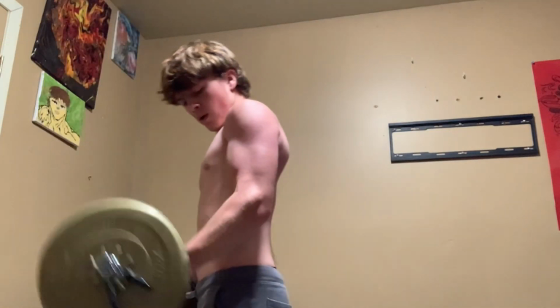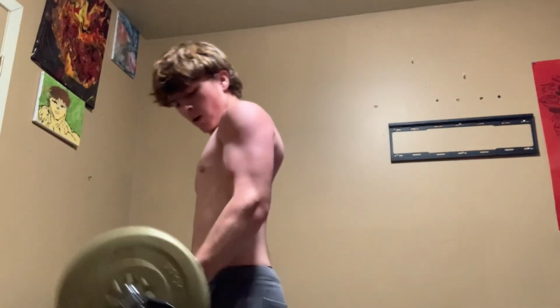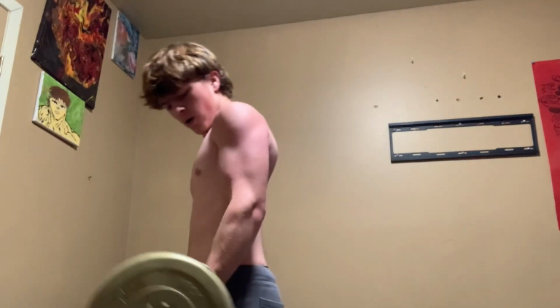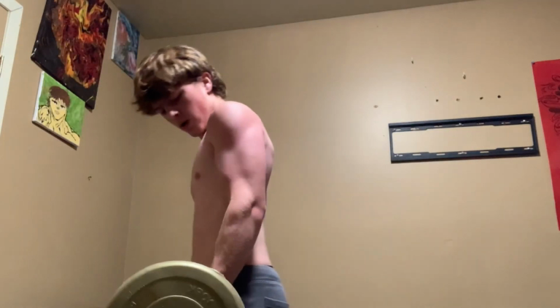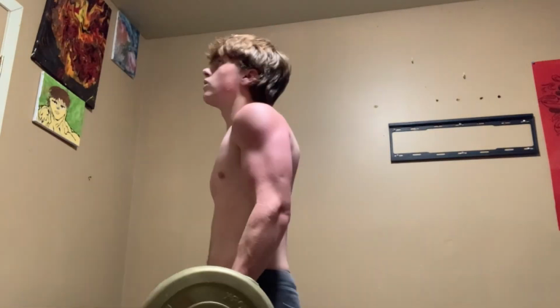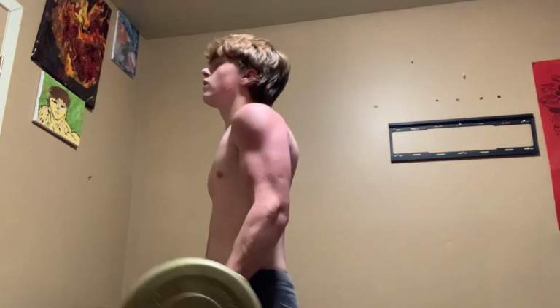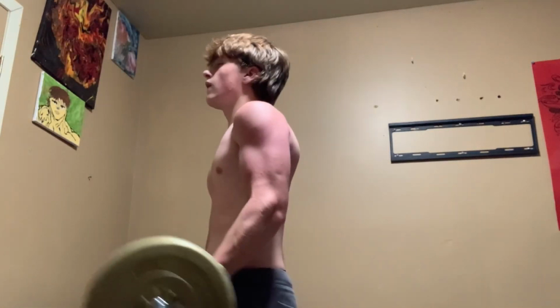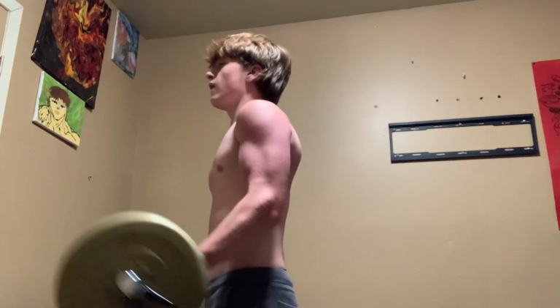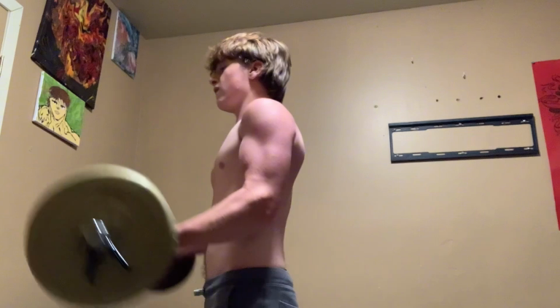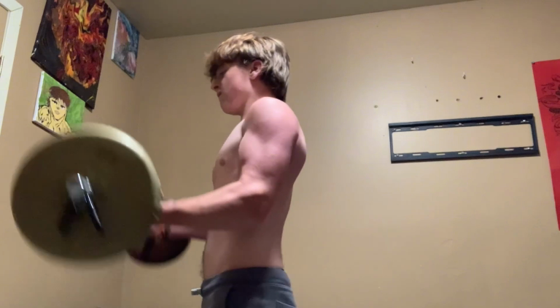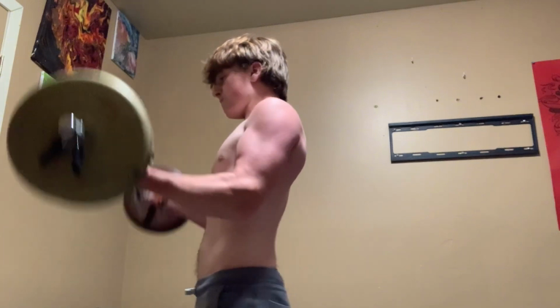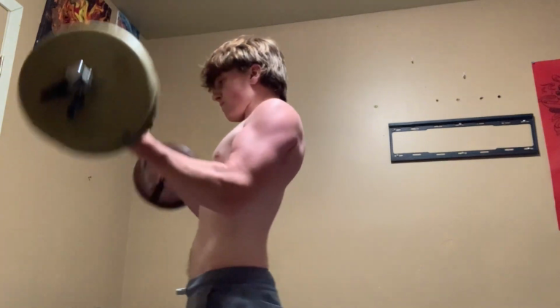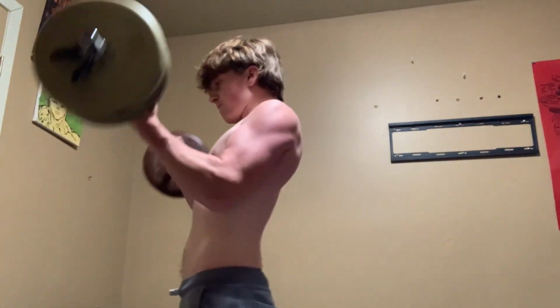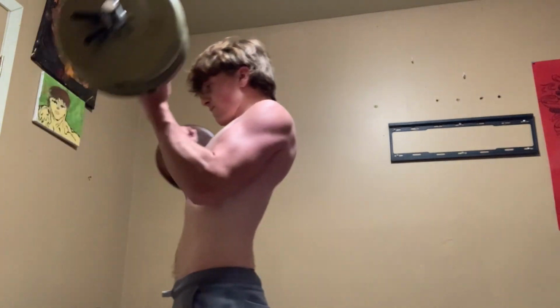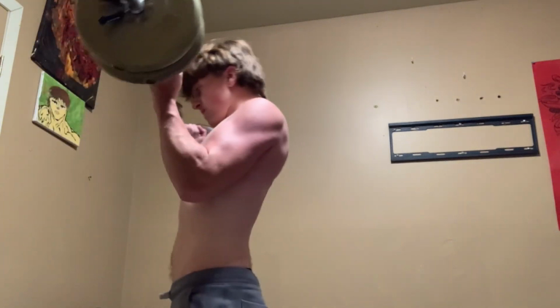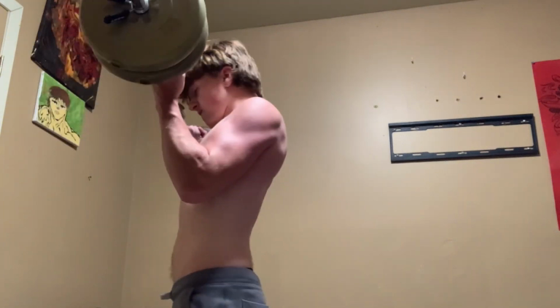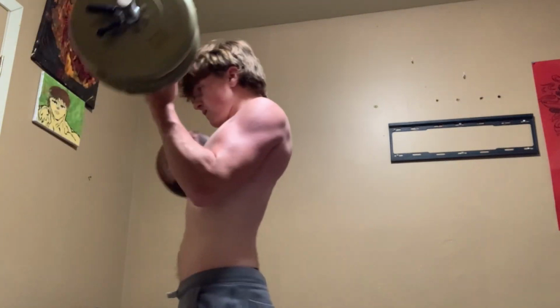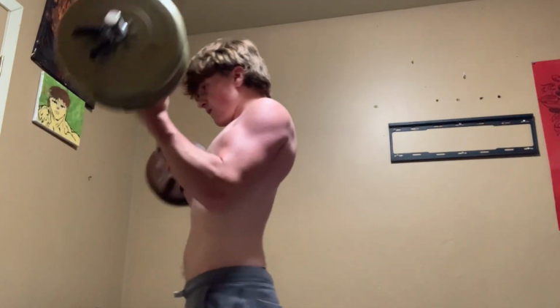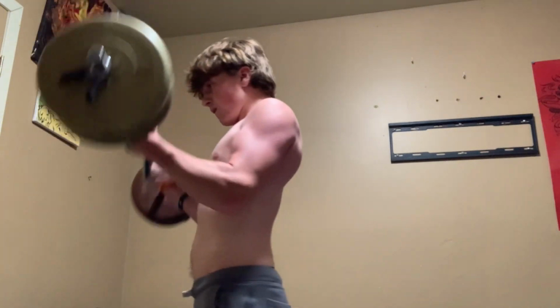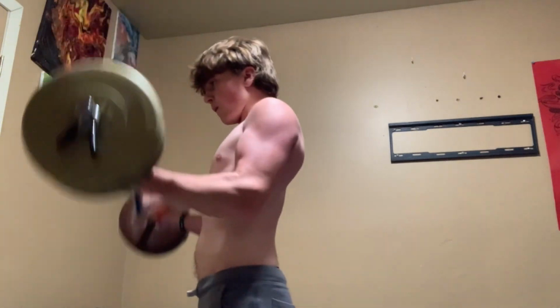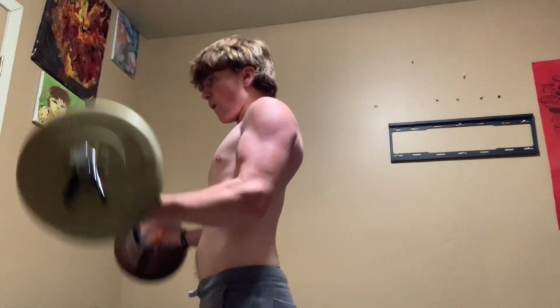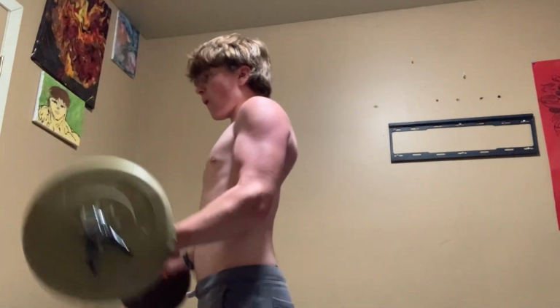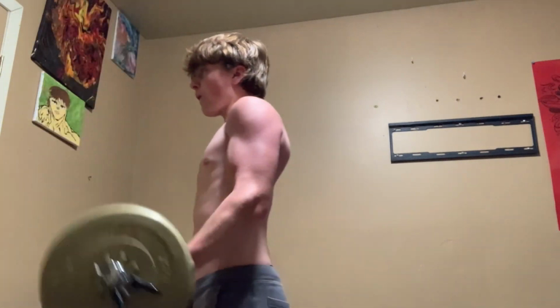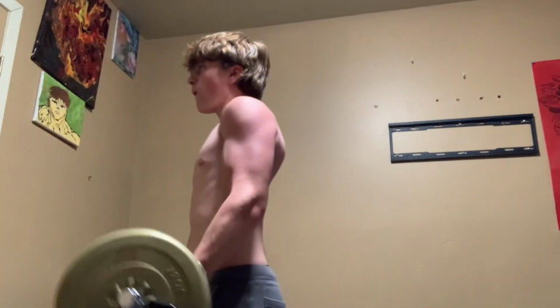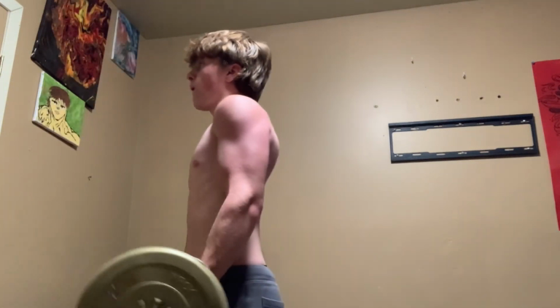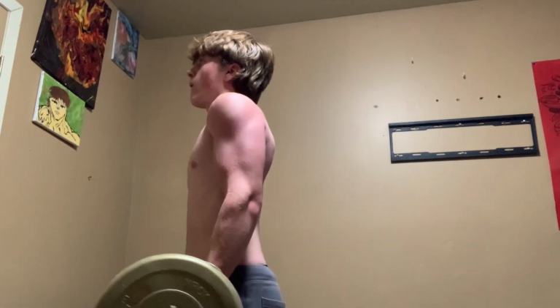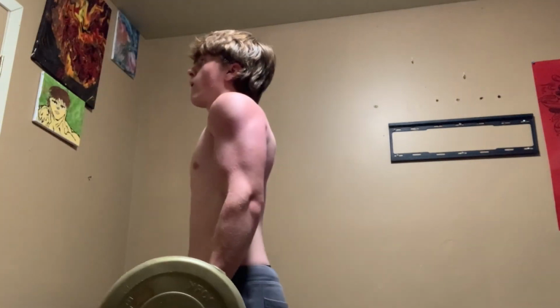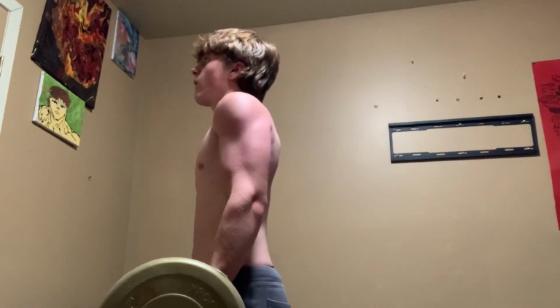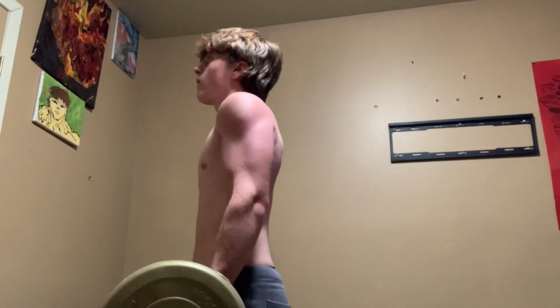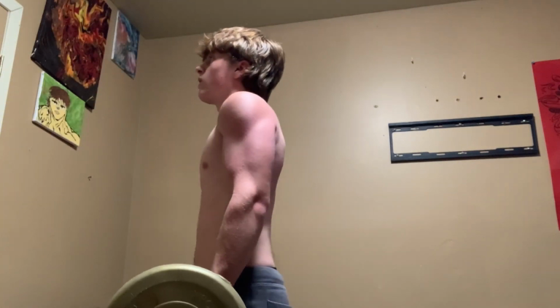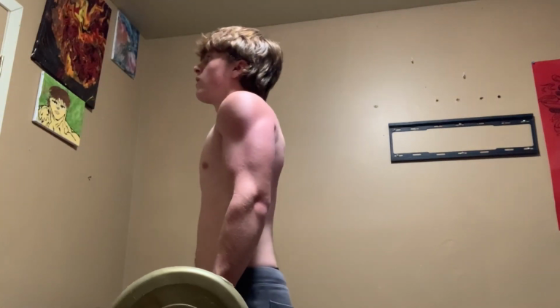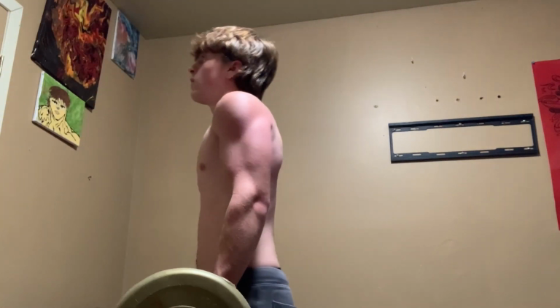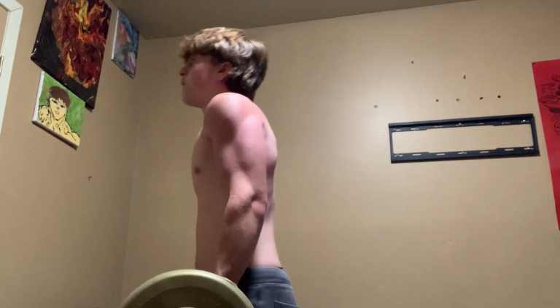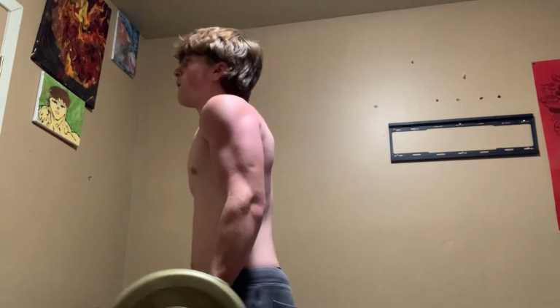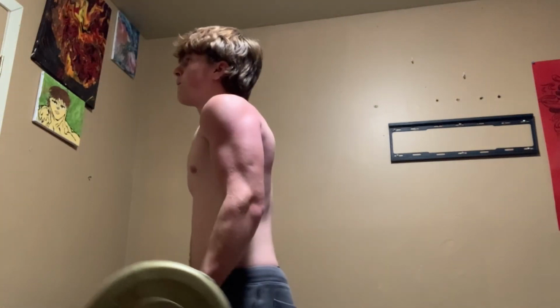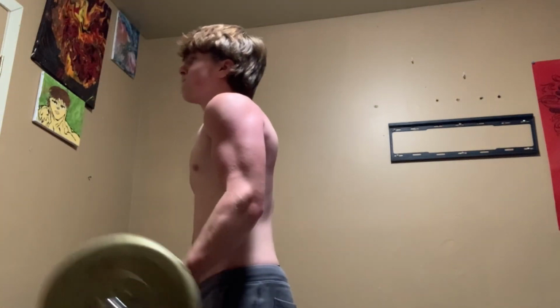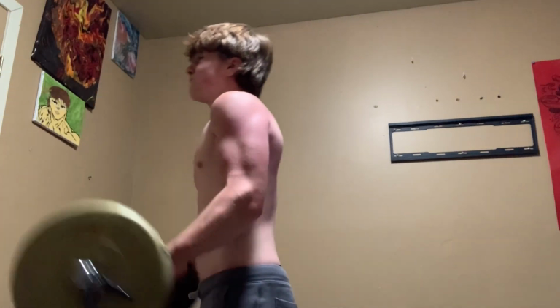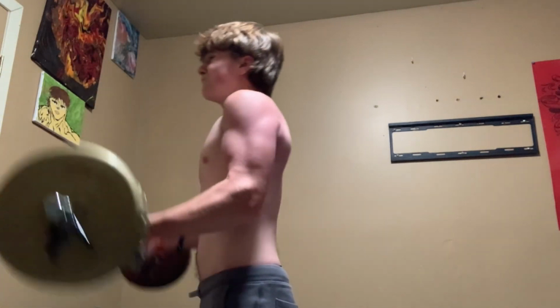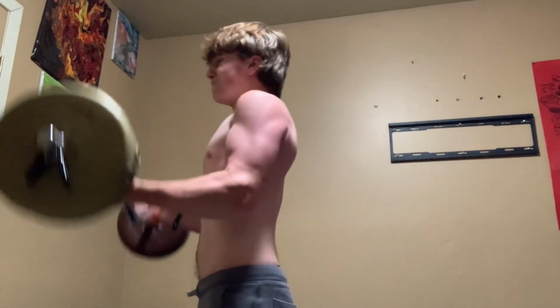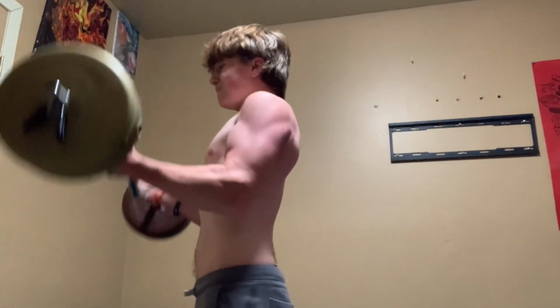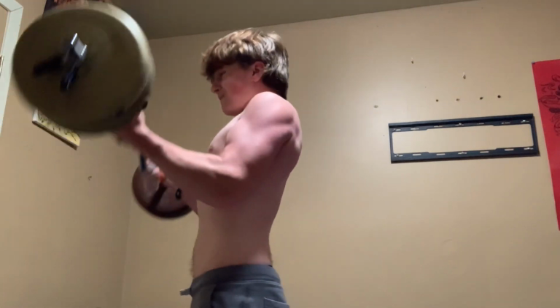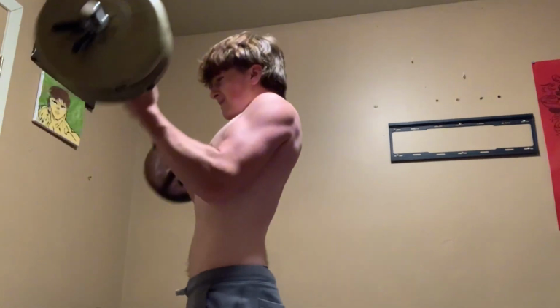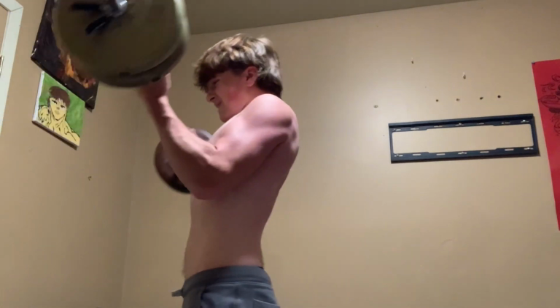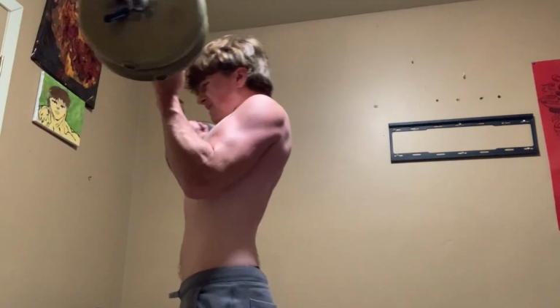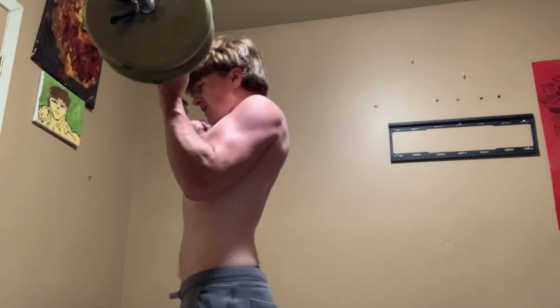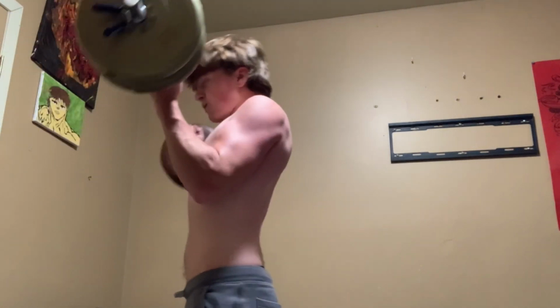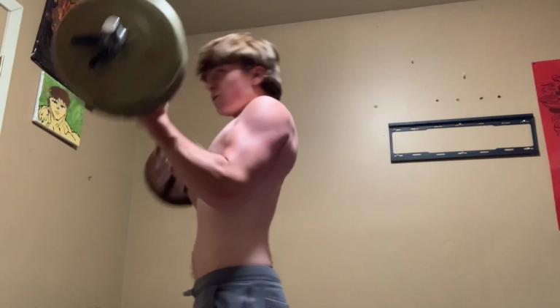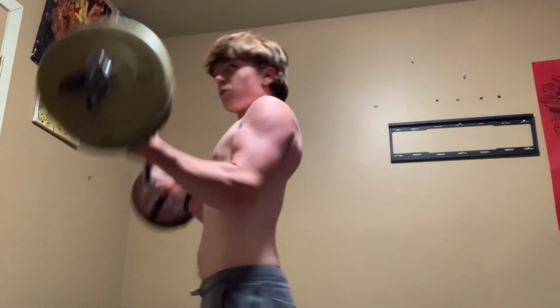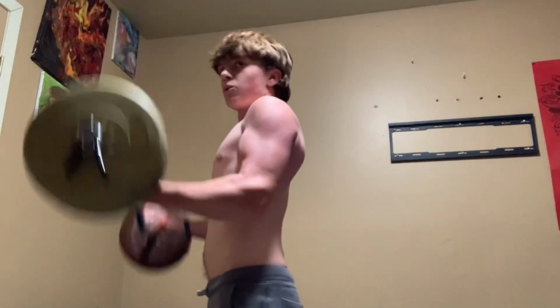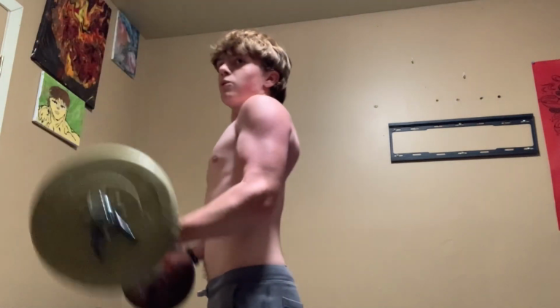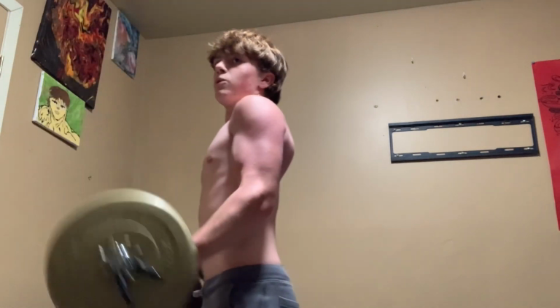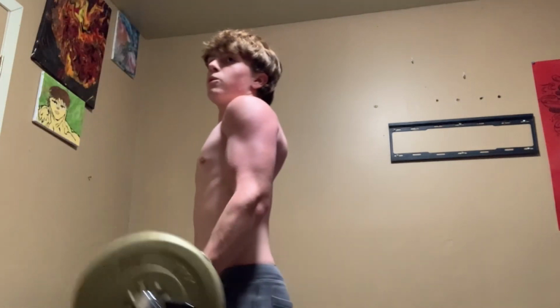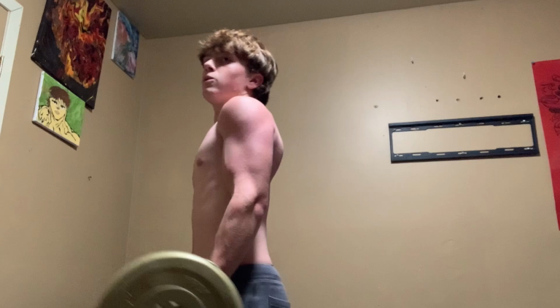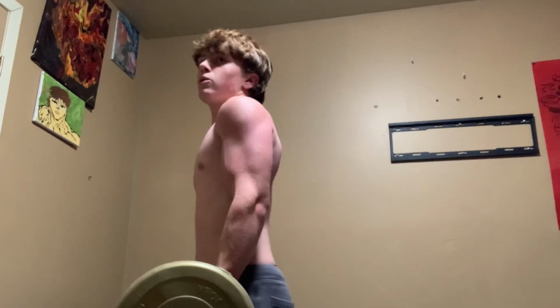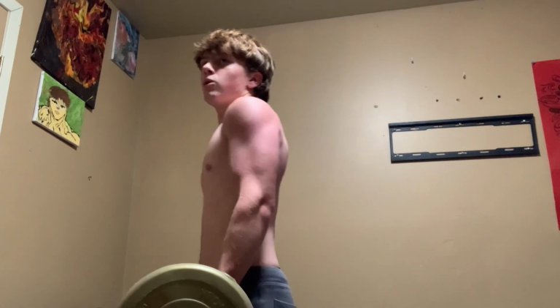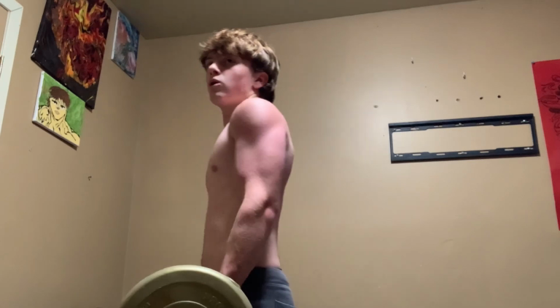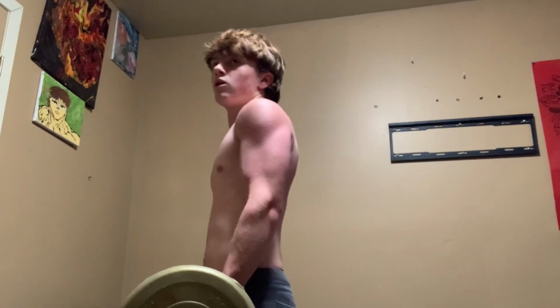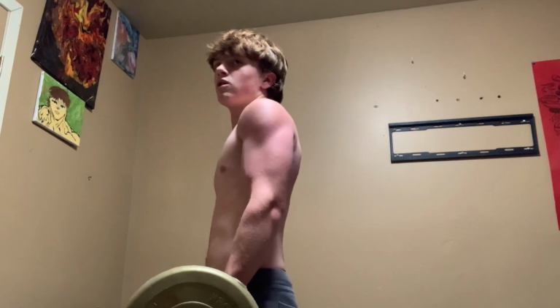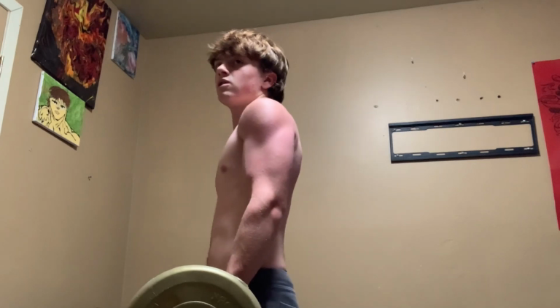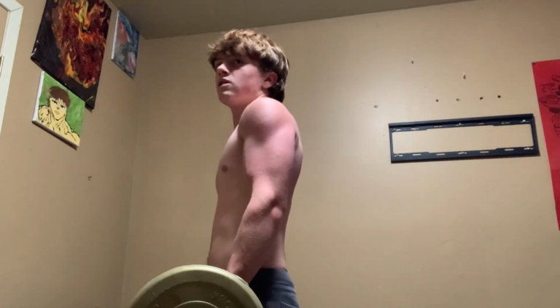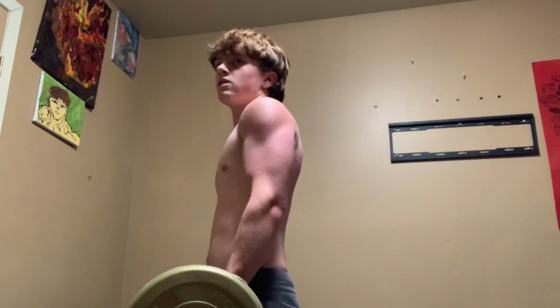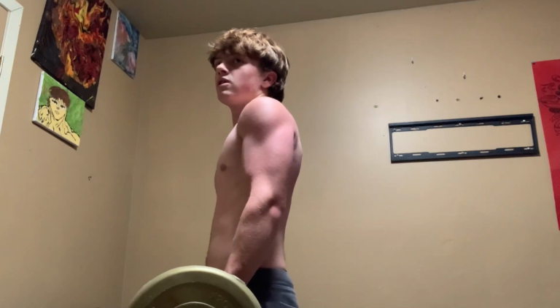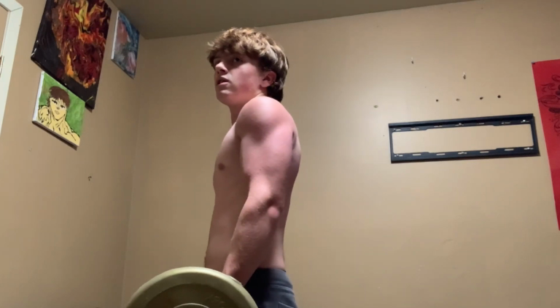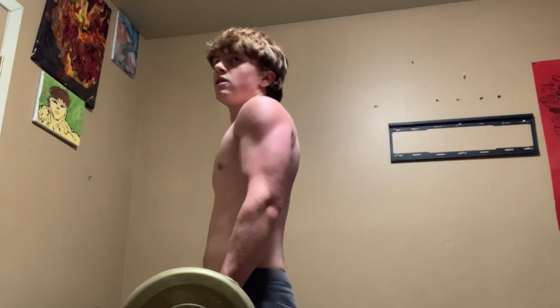I'm starting to really work on my shoulders, triceps, and chest just to even everything out and make it look aesthetic.